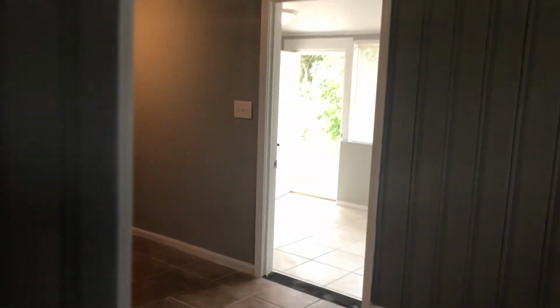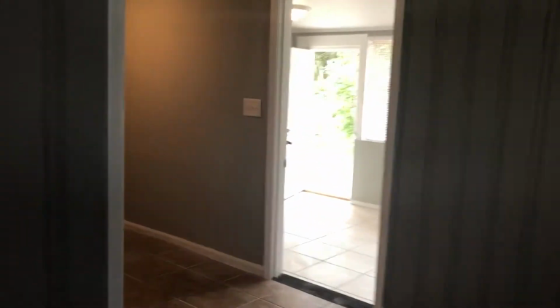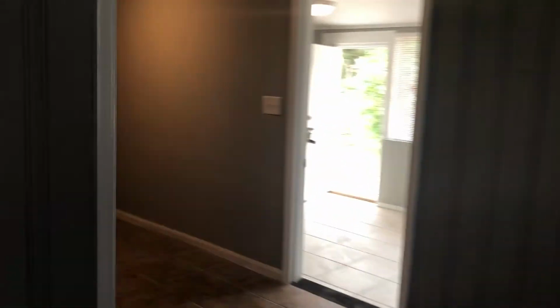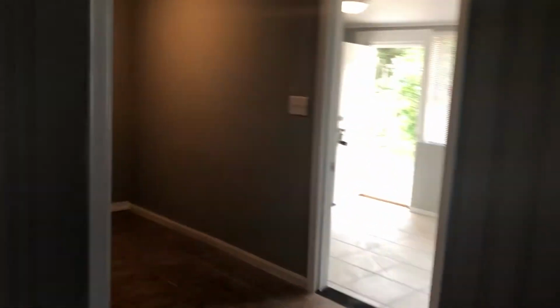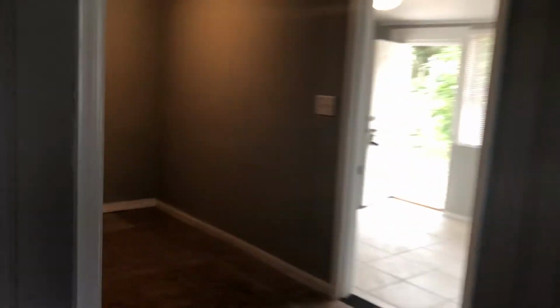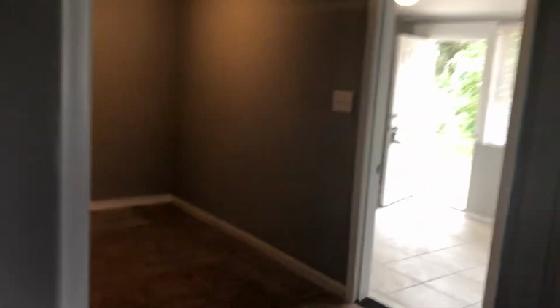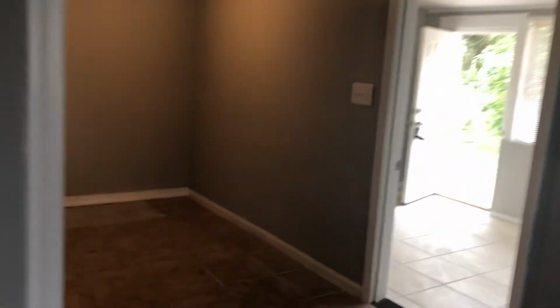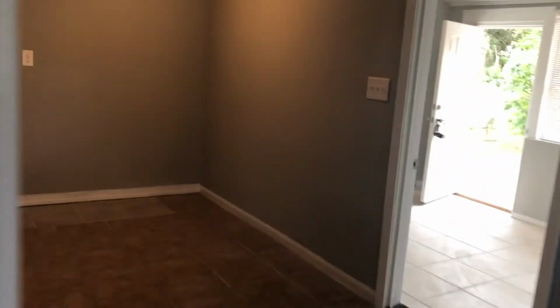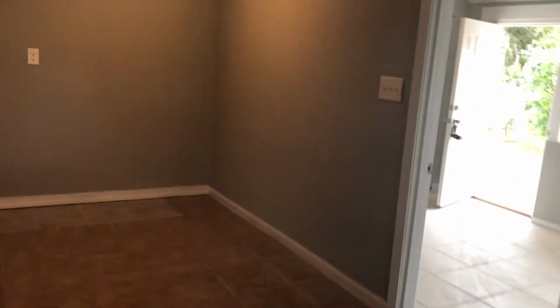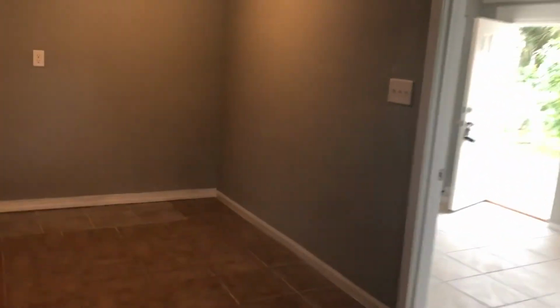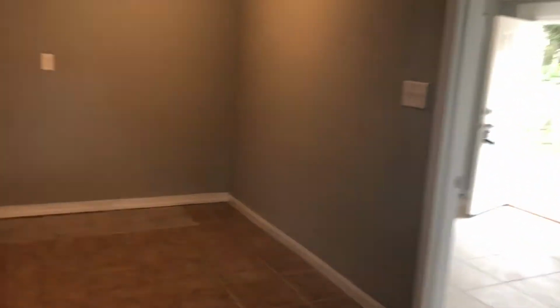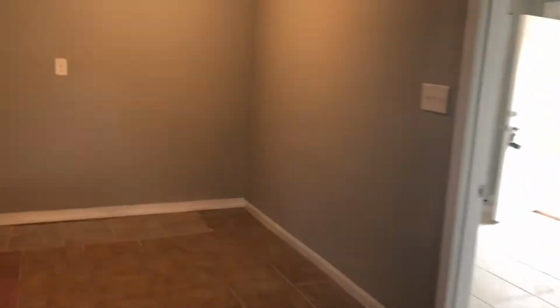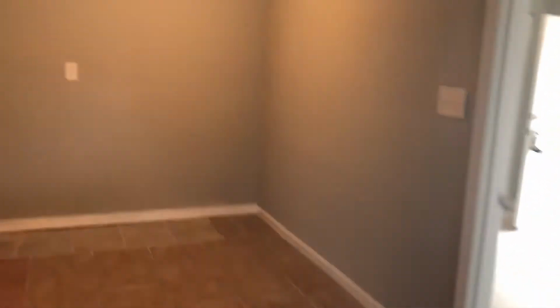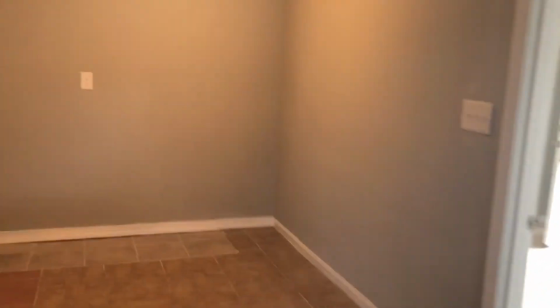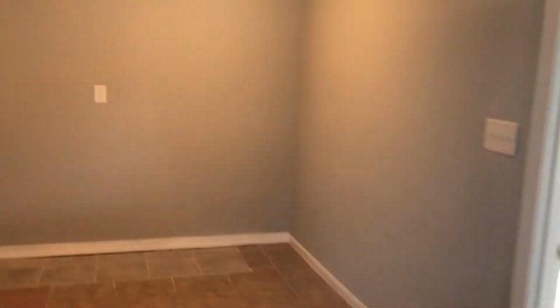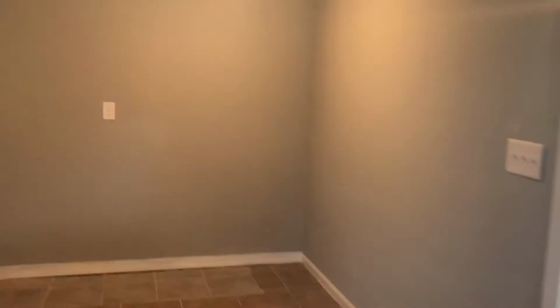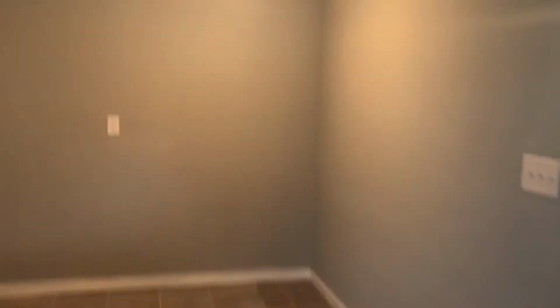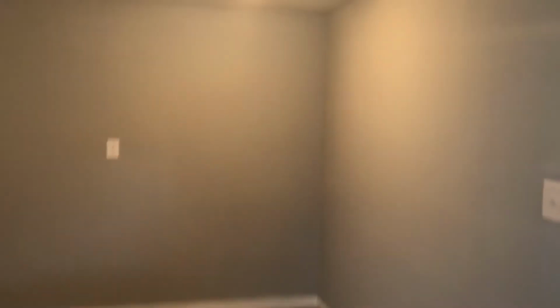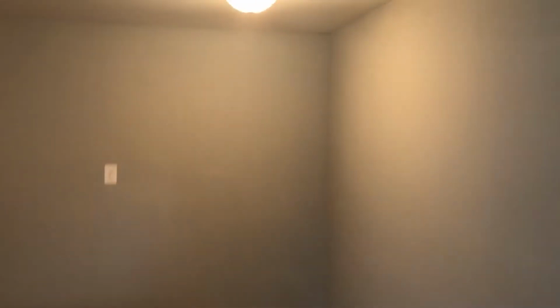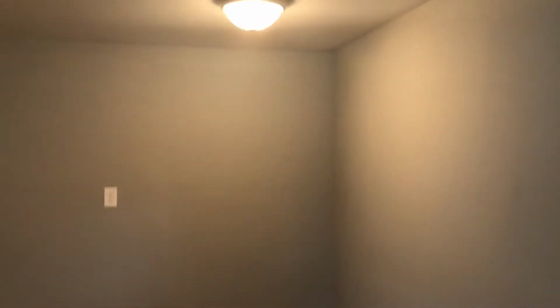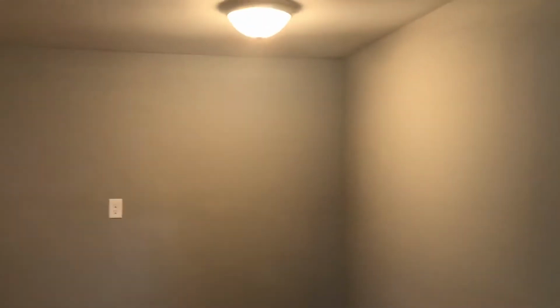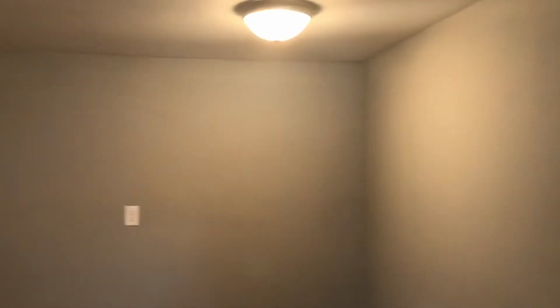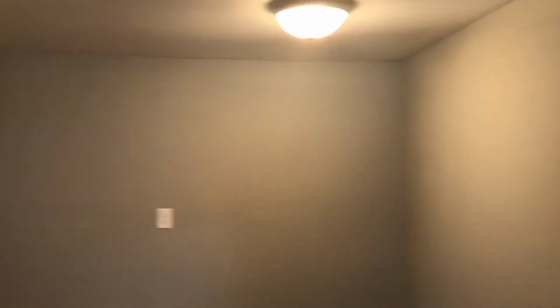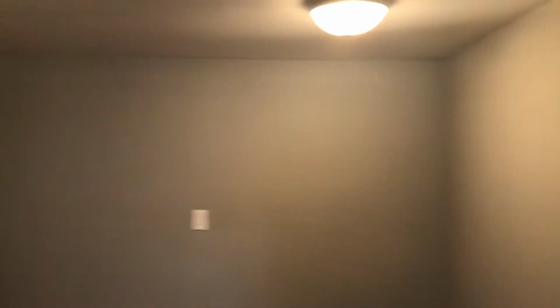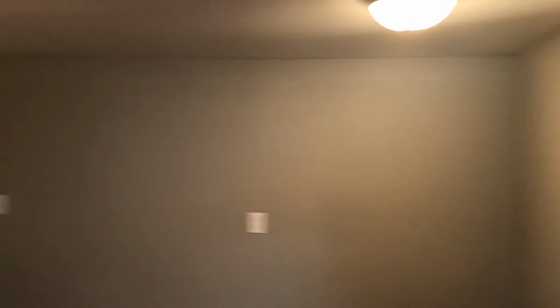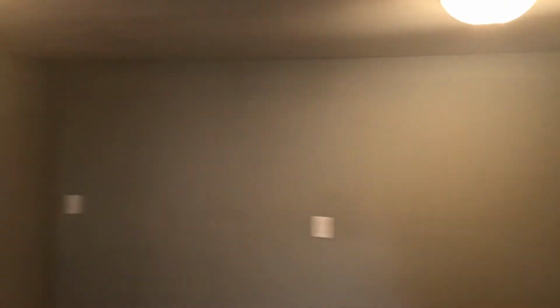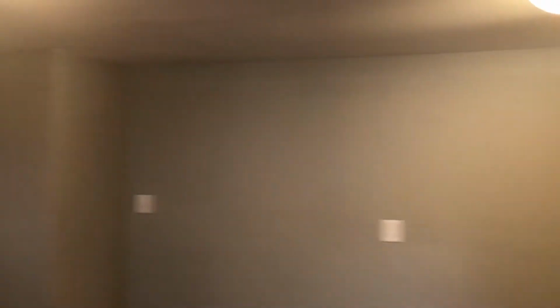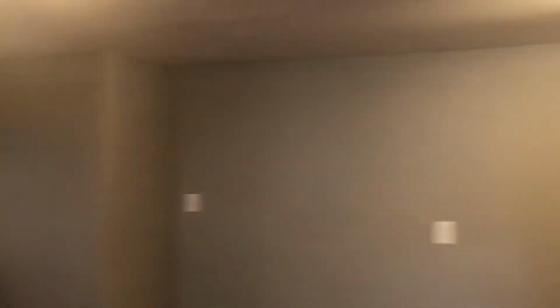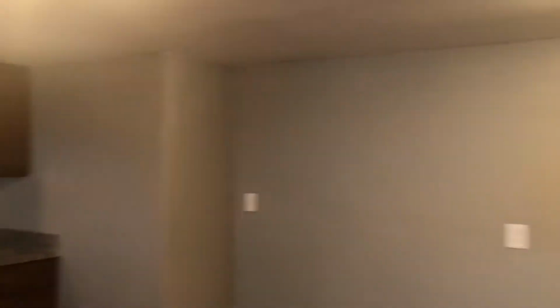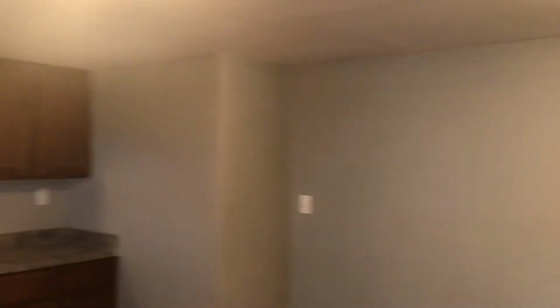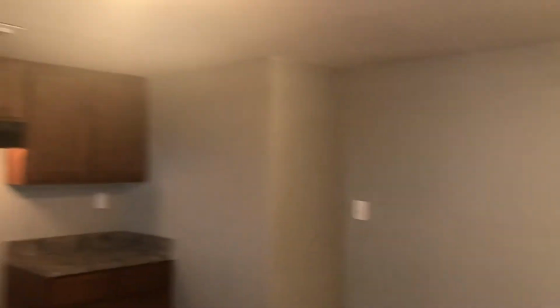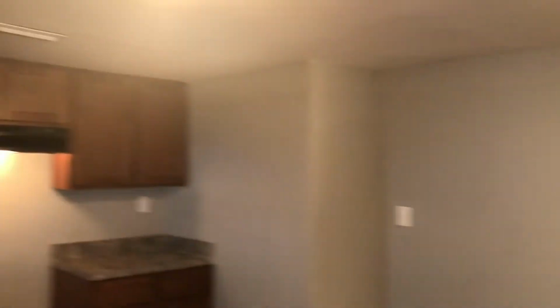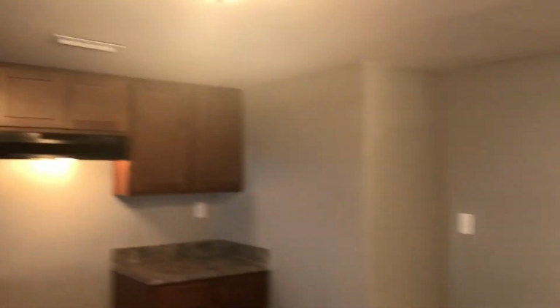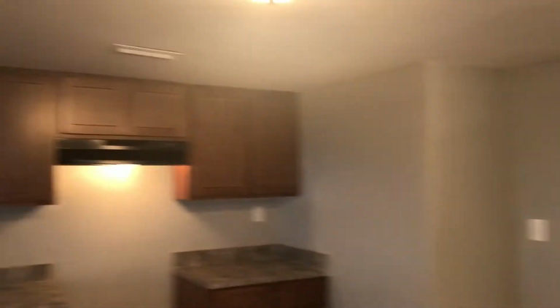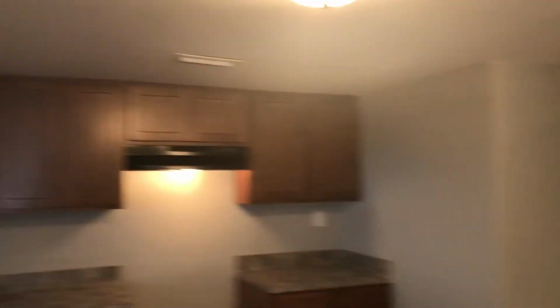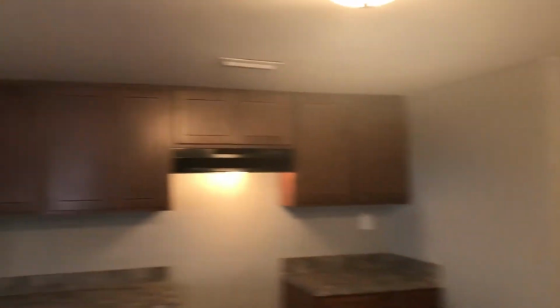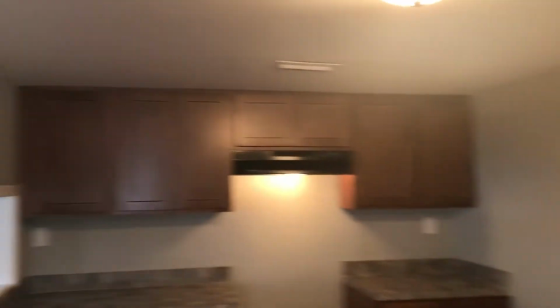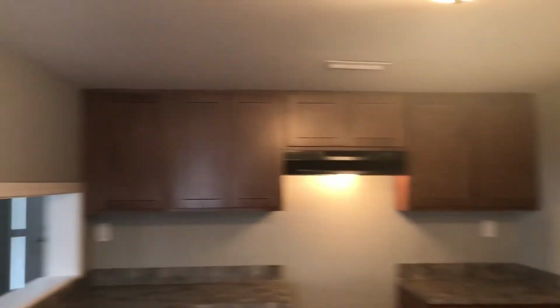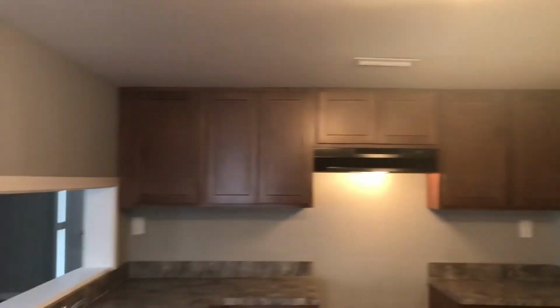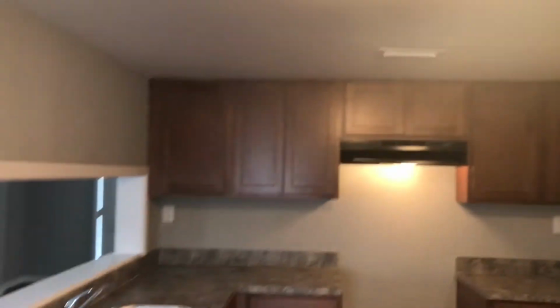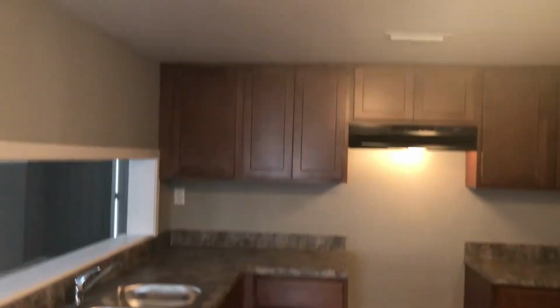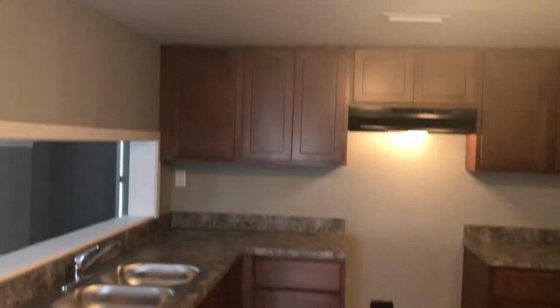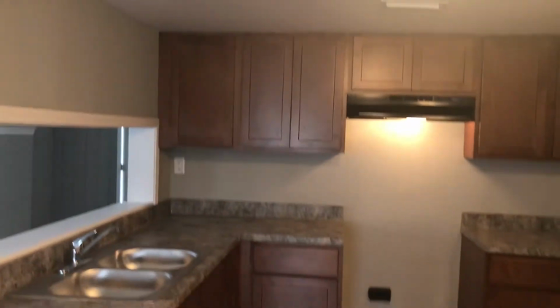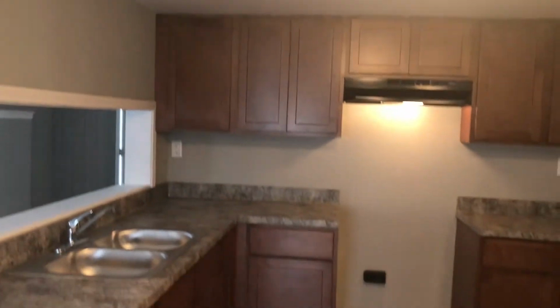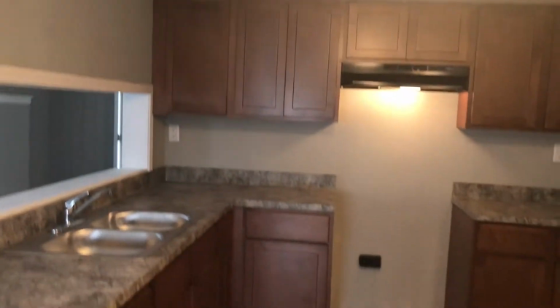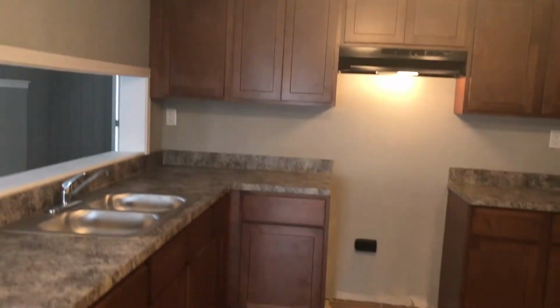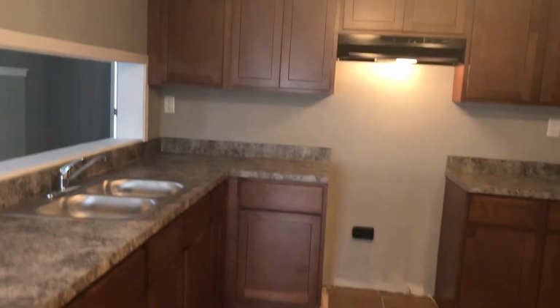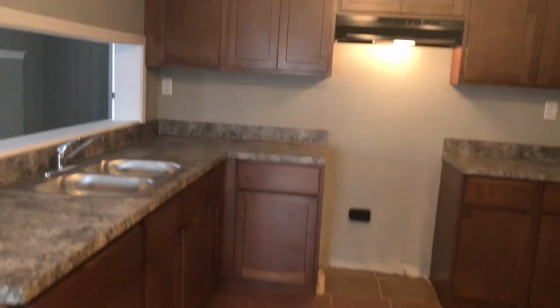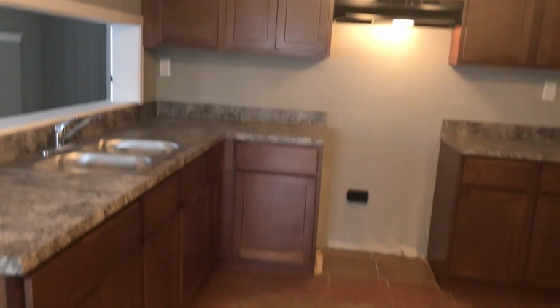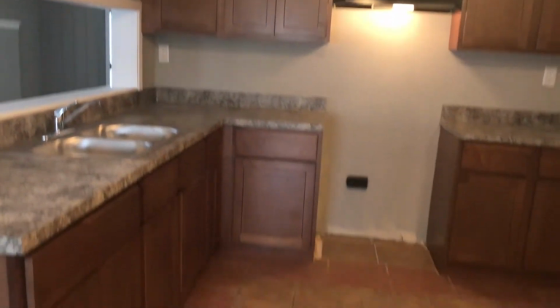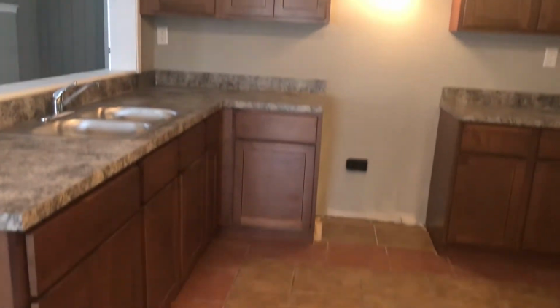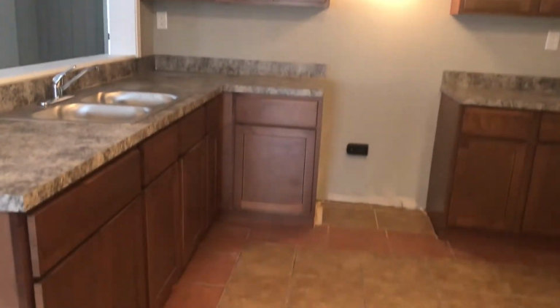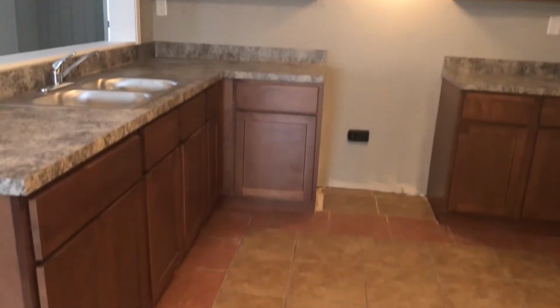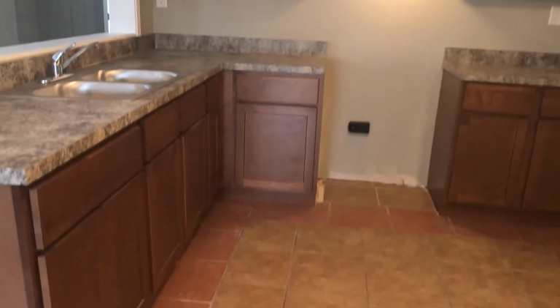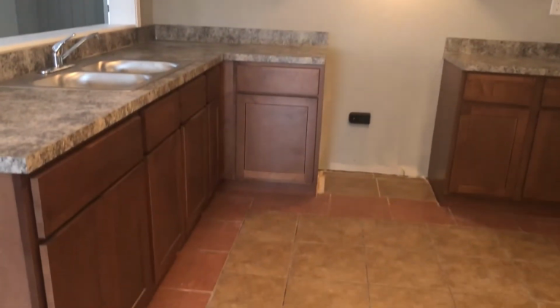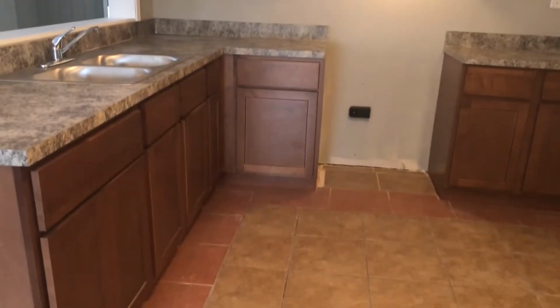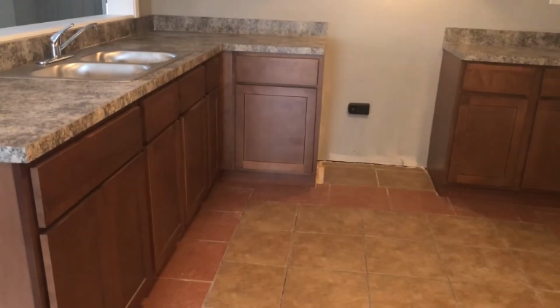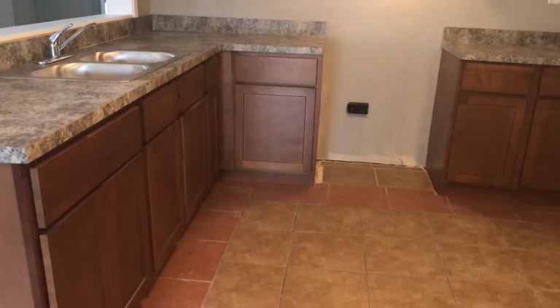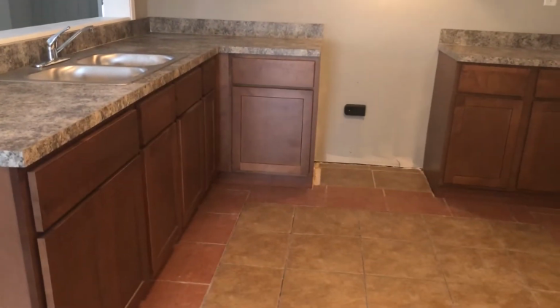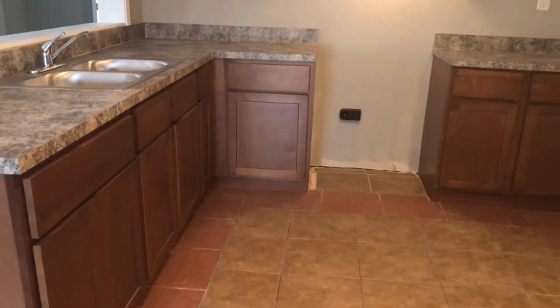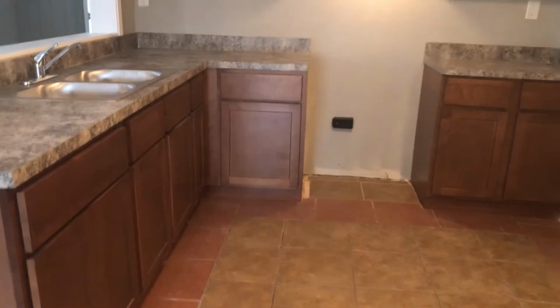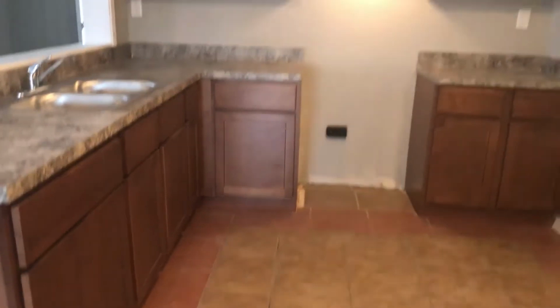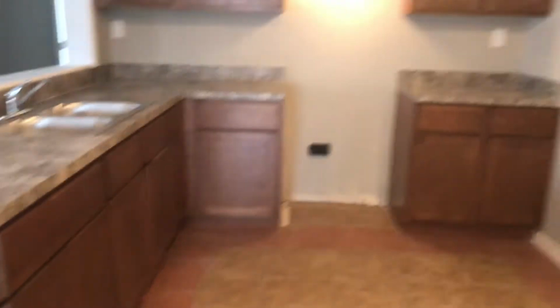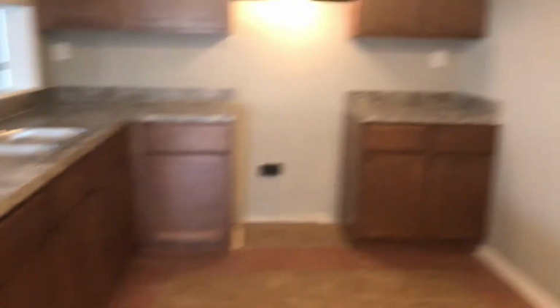You have an eat-in kitchen as well. It has new cabinets and countertops, and new appliances will be installed in the home once the home has been rented.